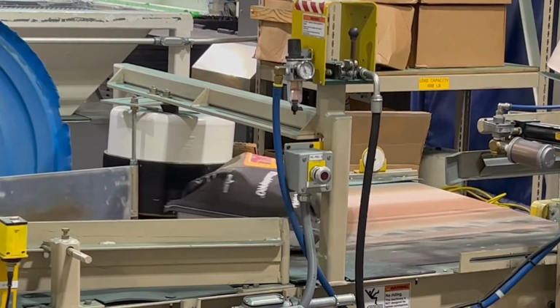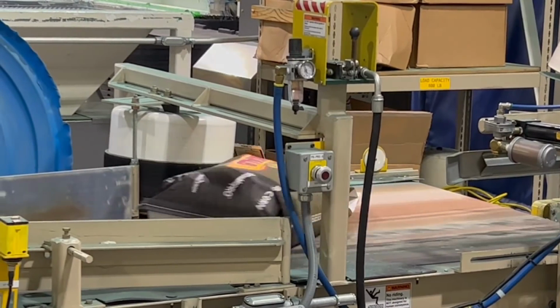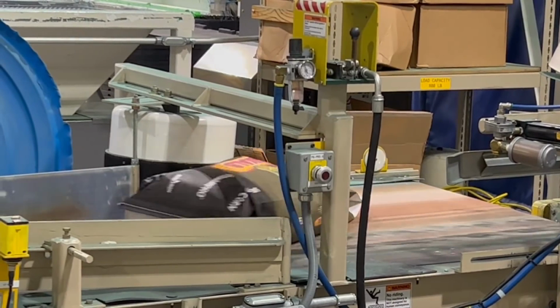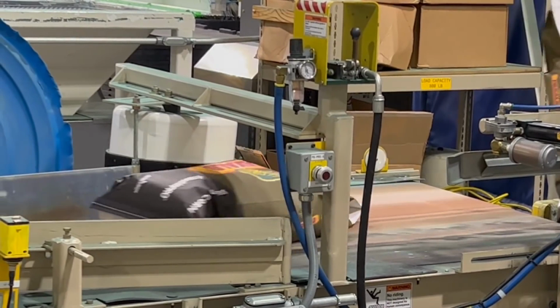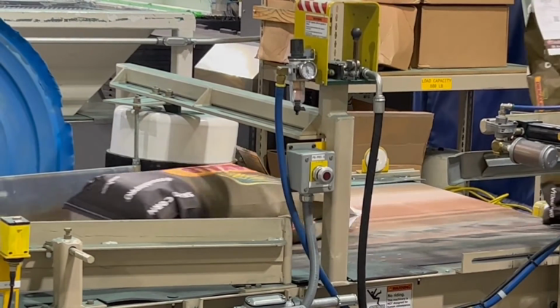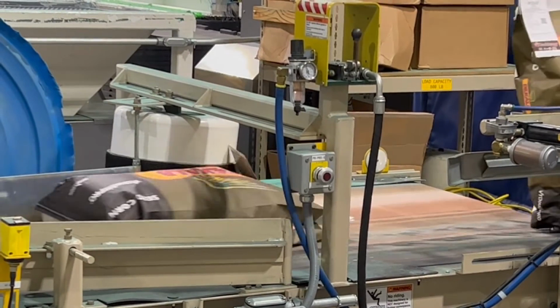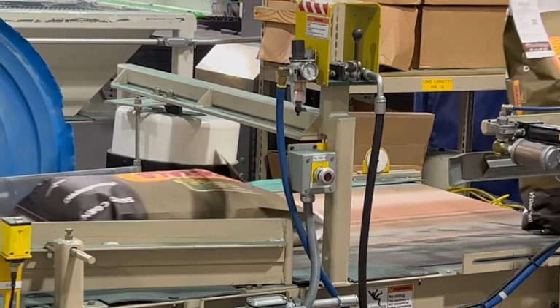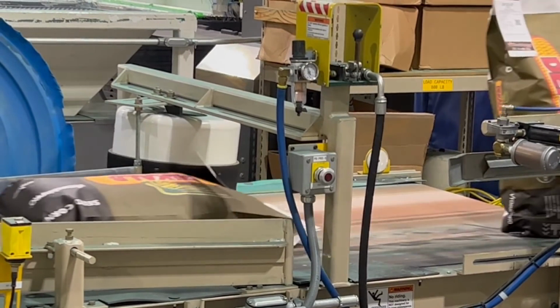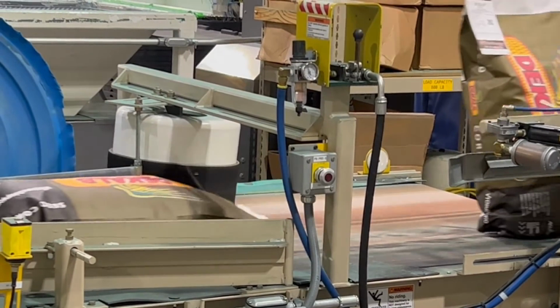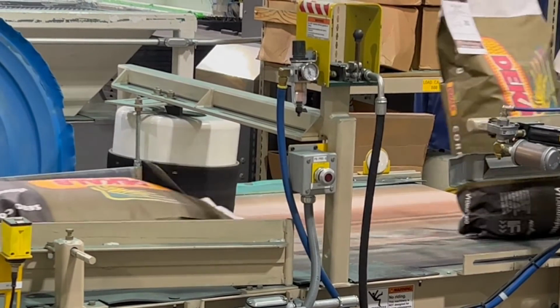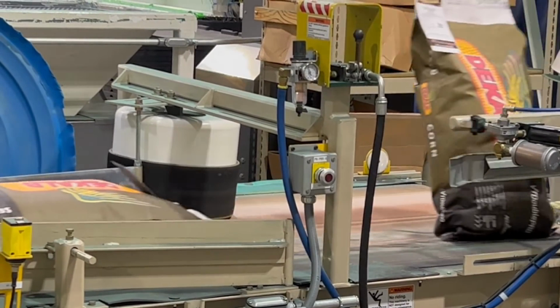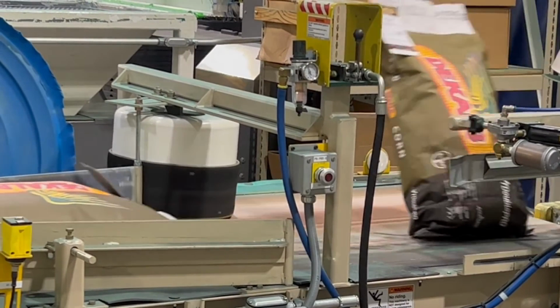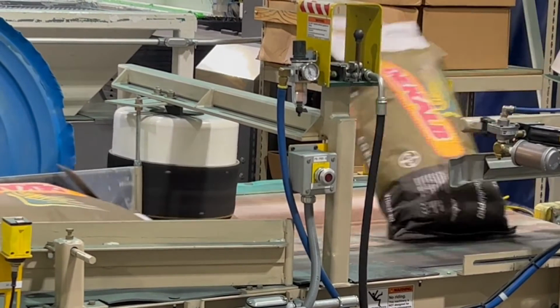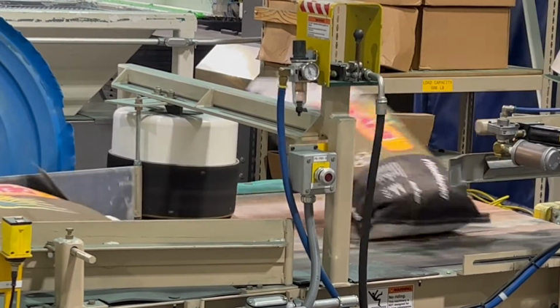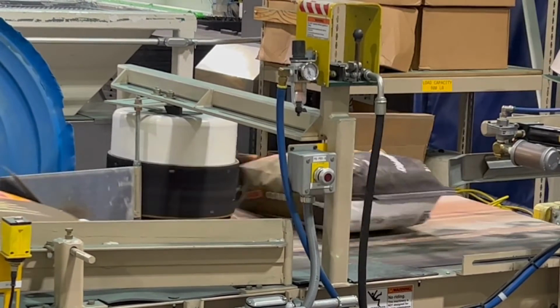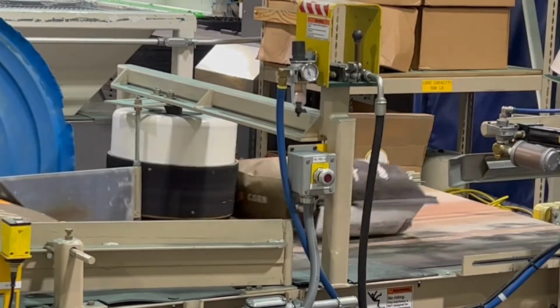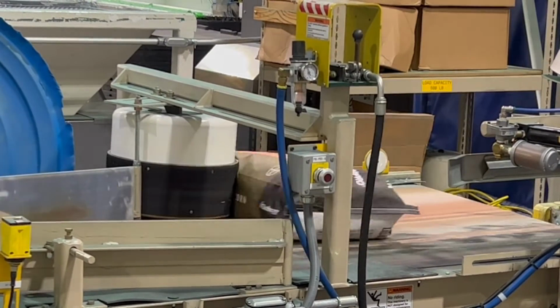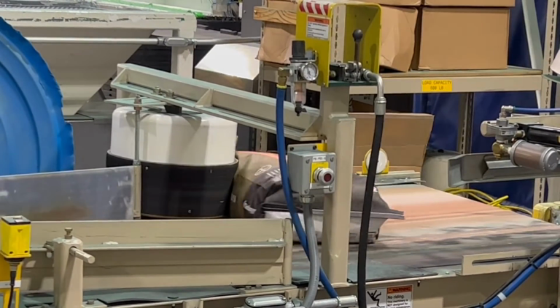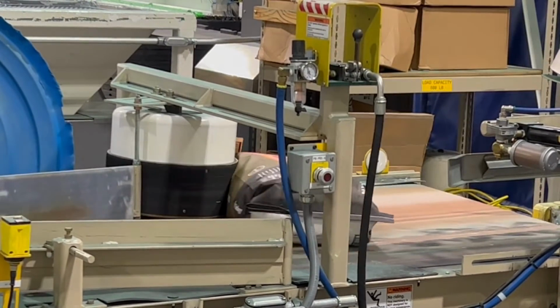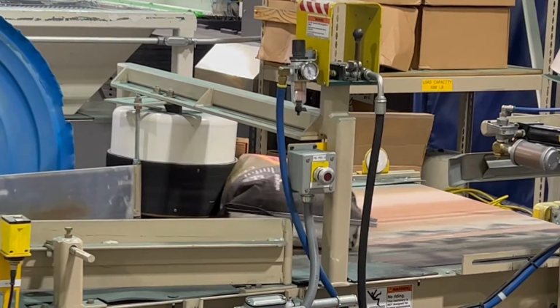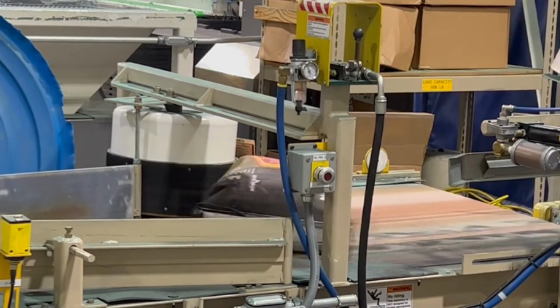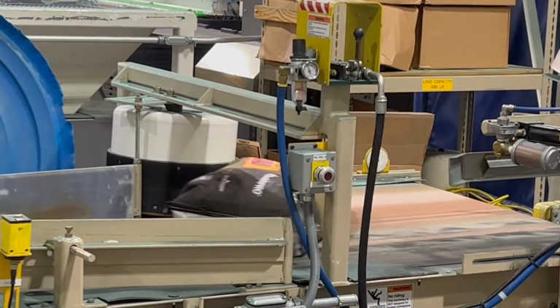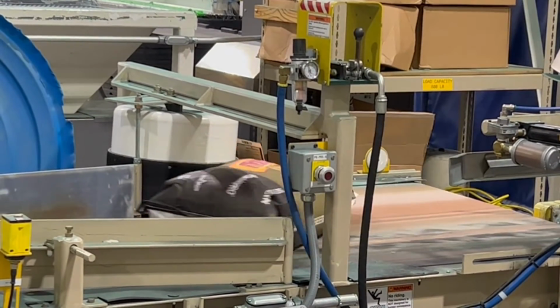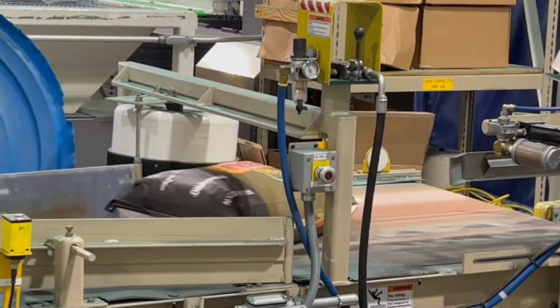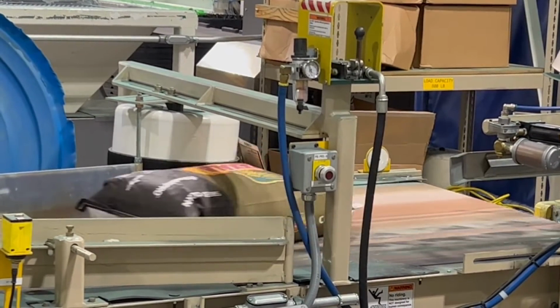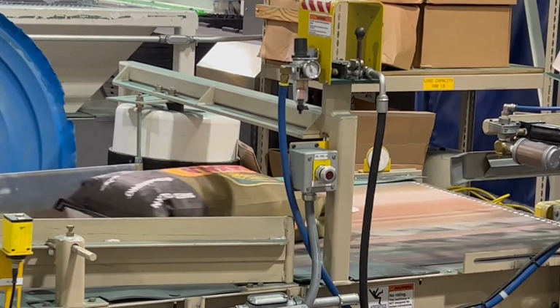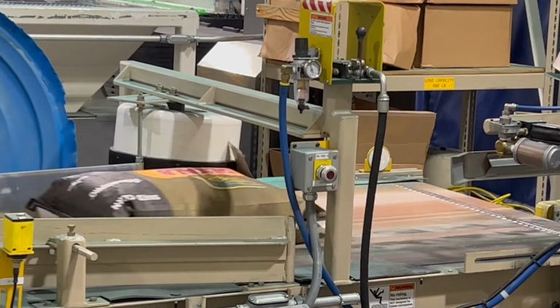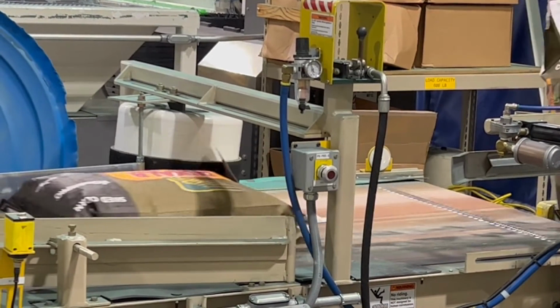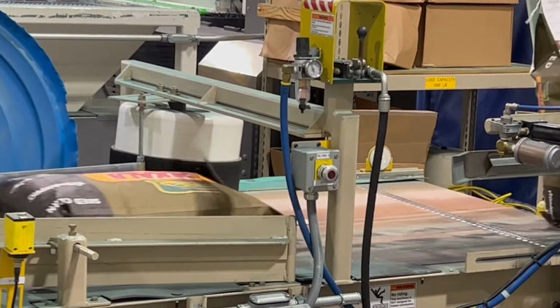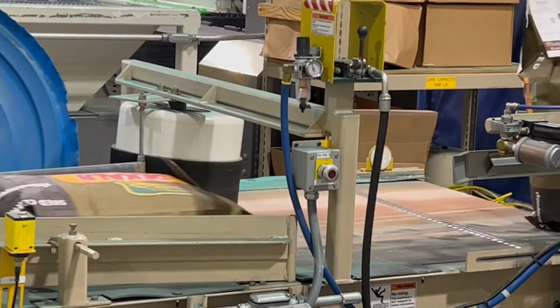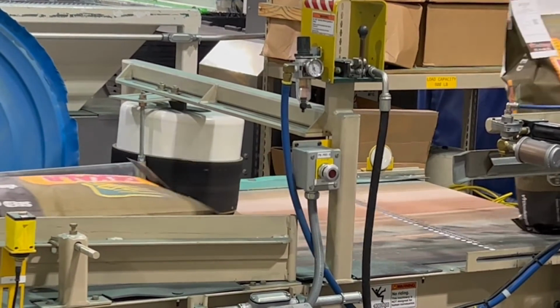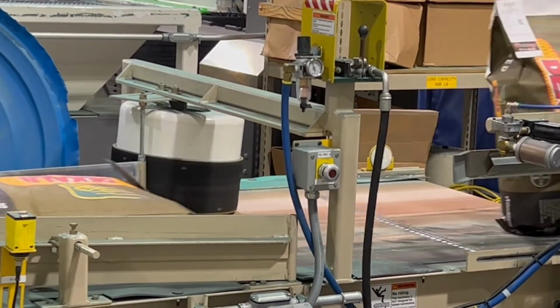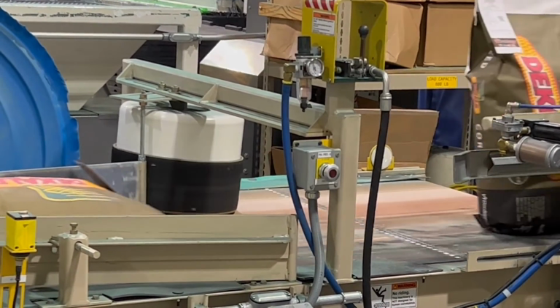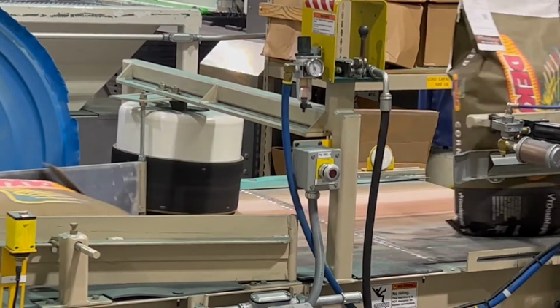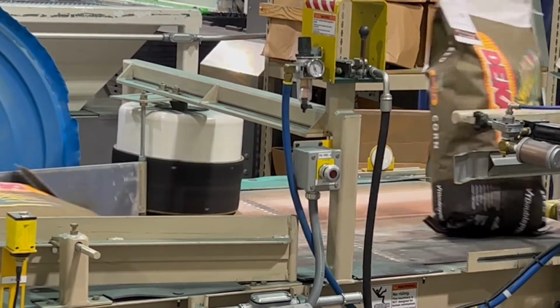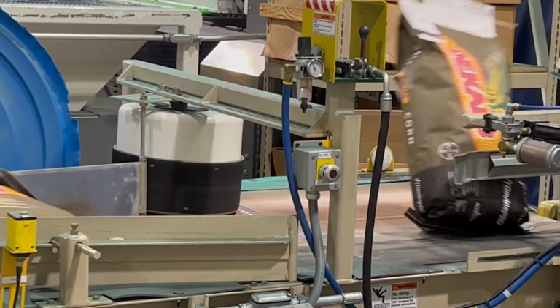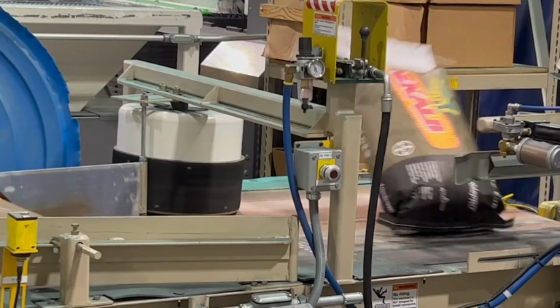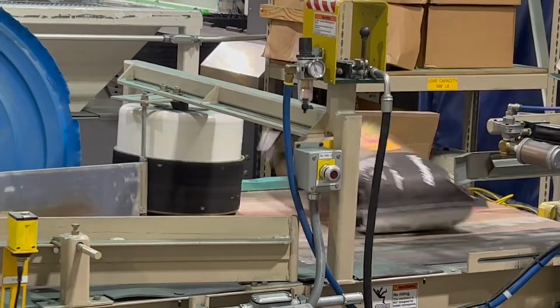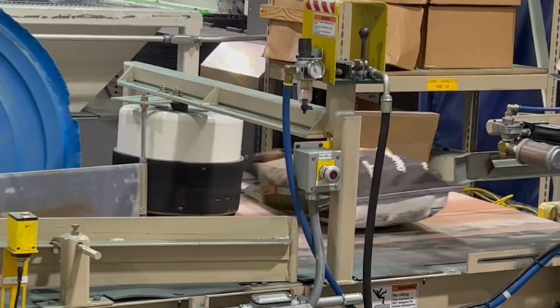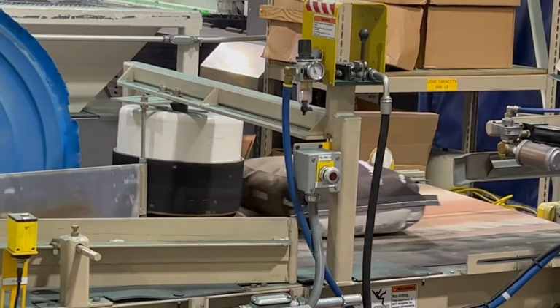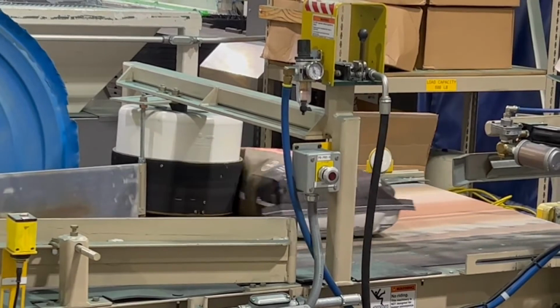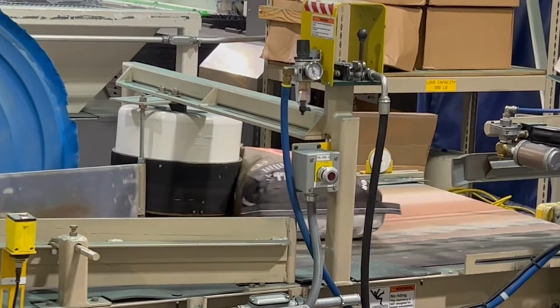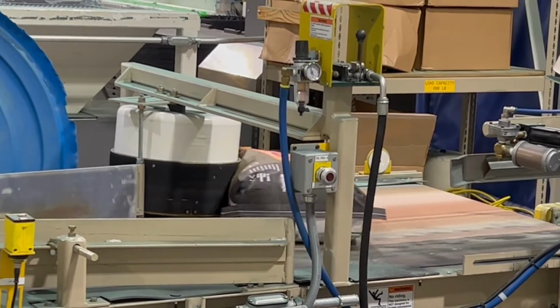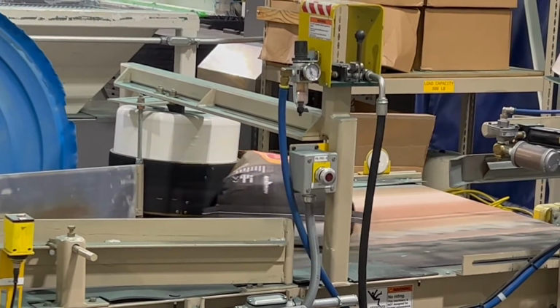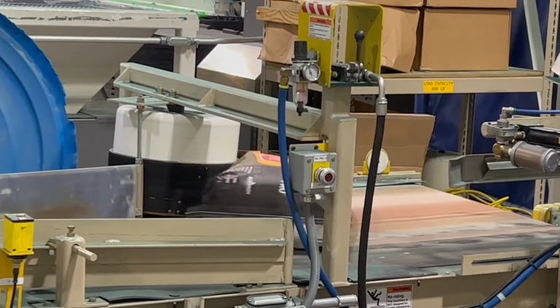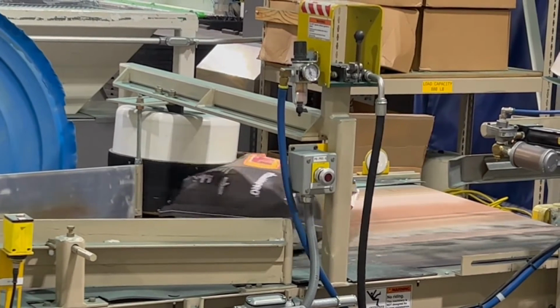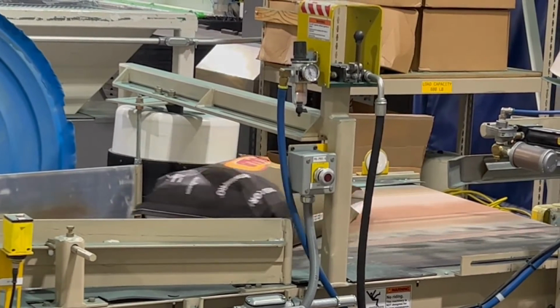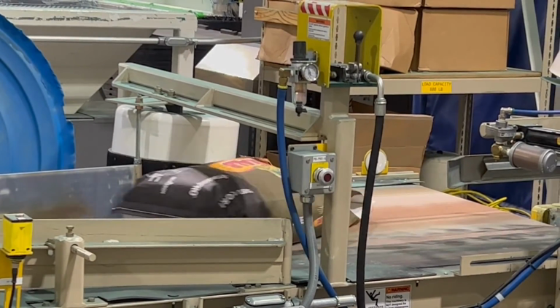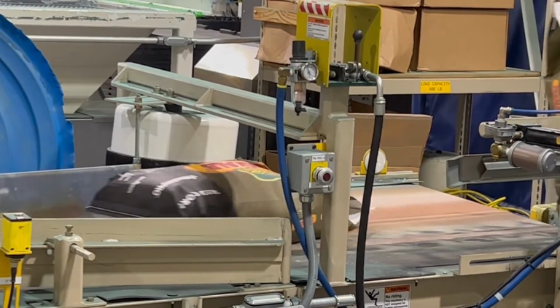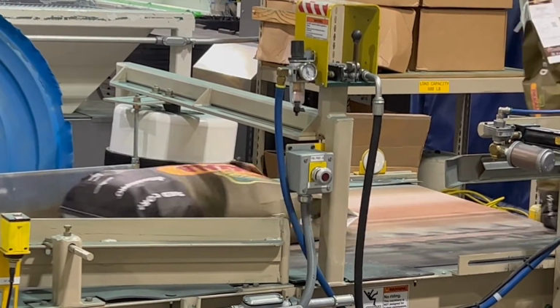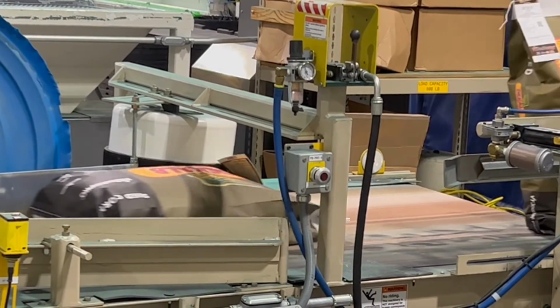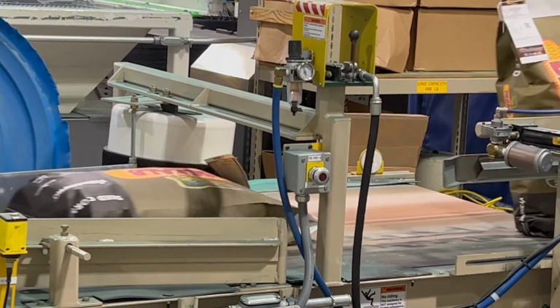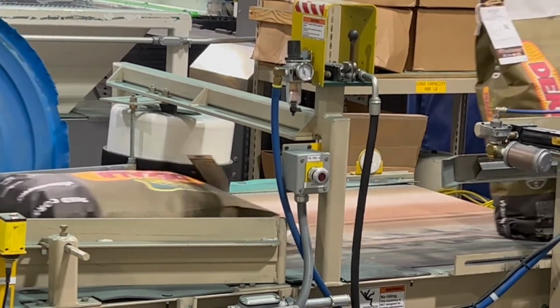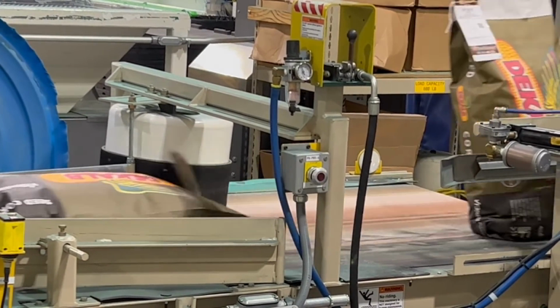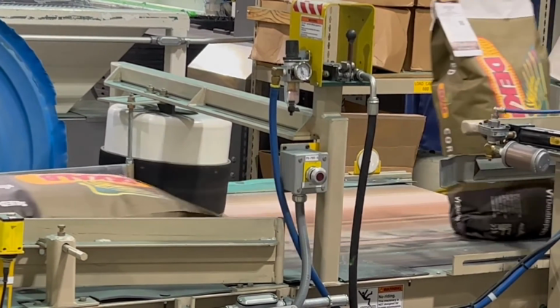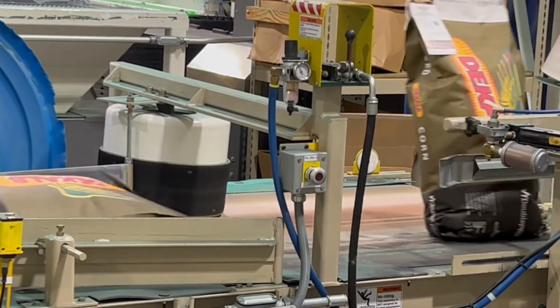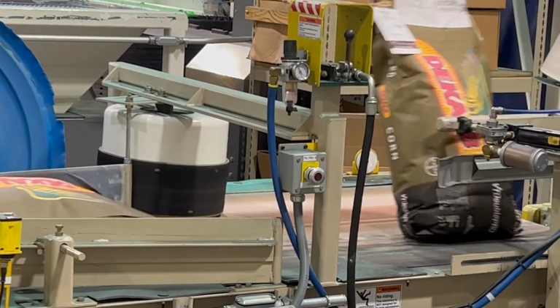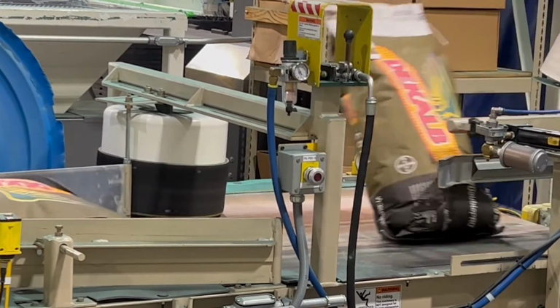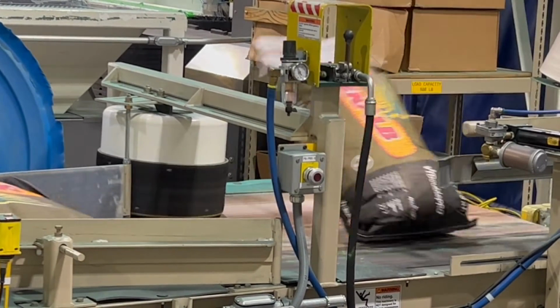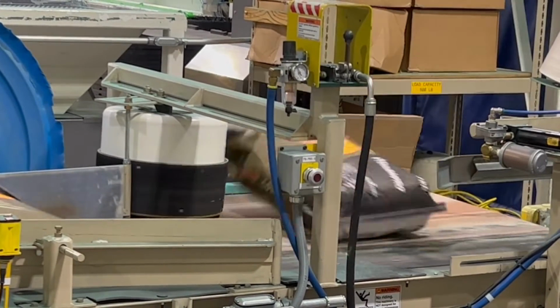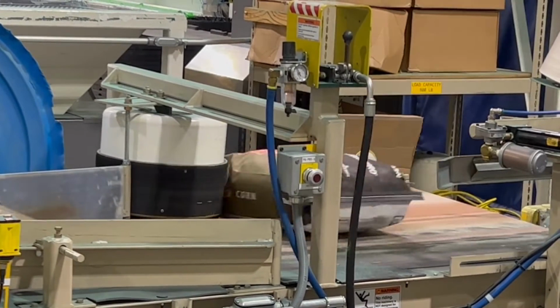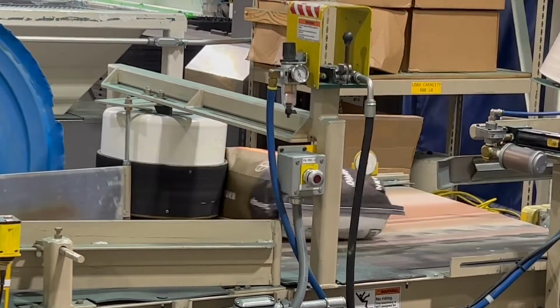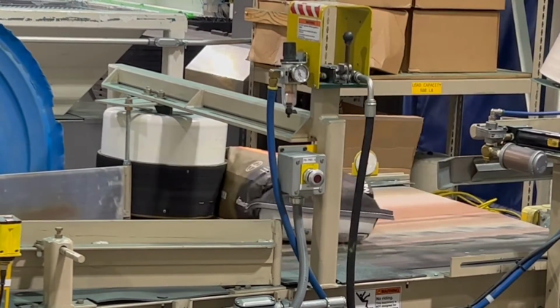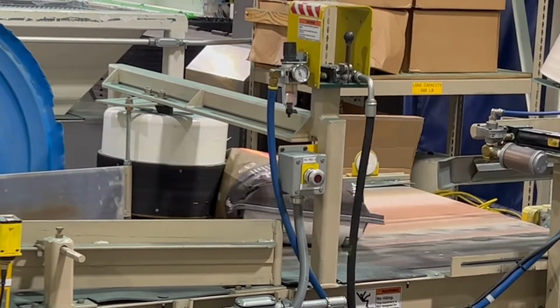The Grinnell, Iowa plant produces nearly 2 million seed units annually, 70% of which are for Bayer's National DeKalb Corn Brand.